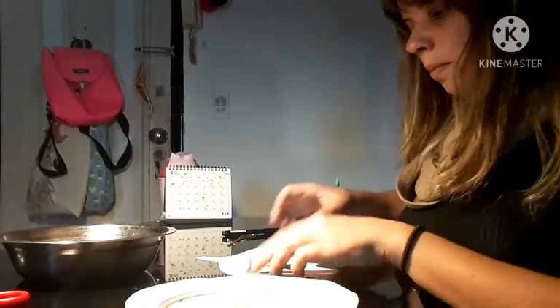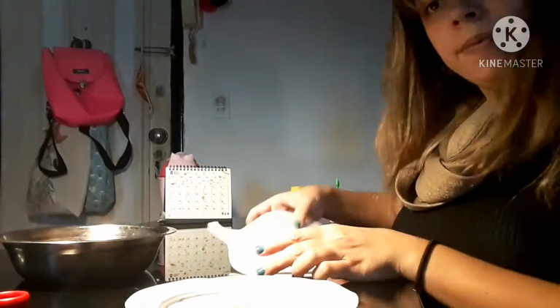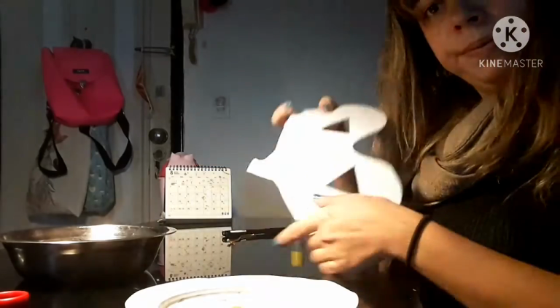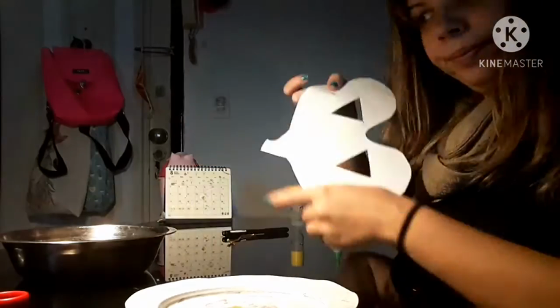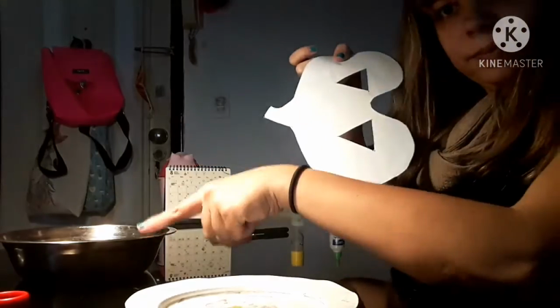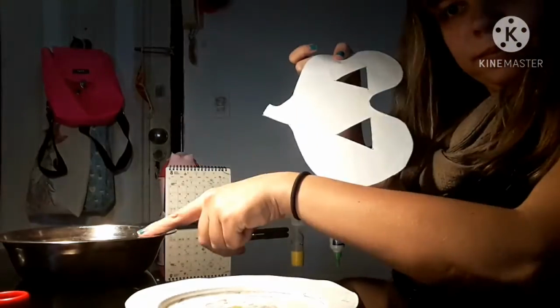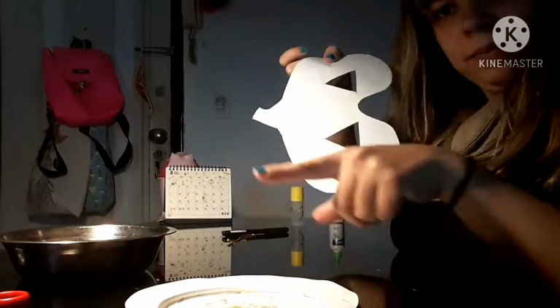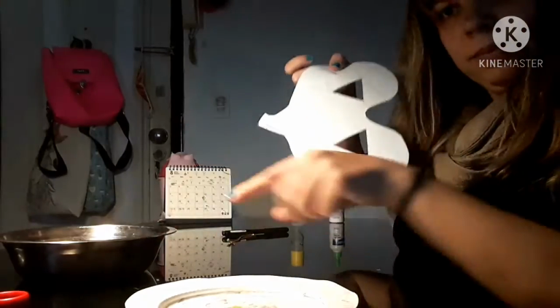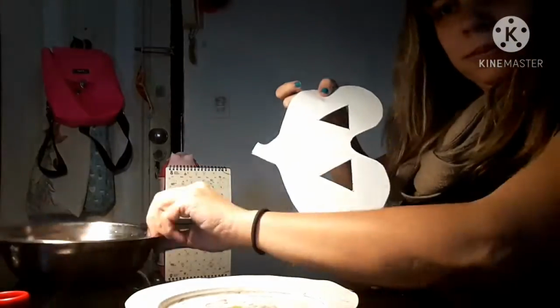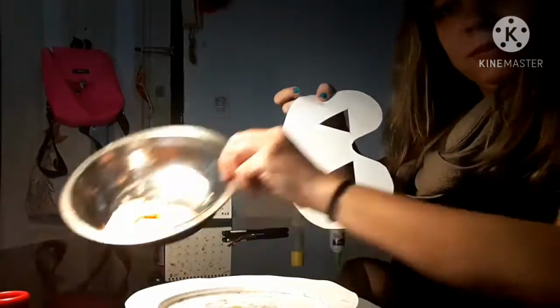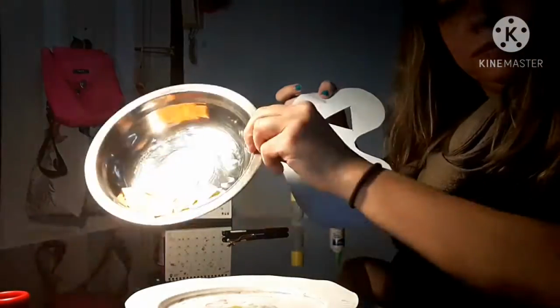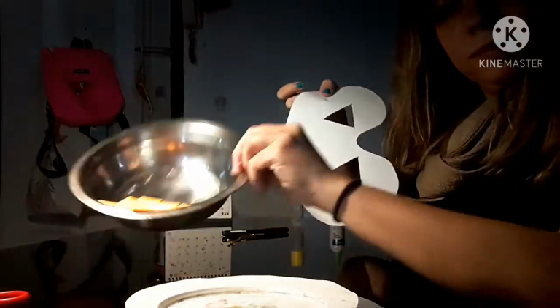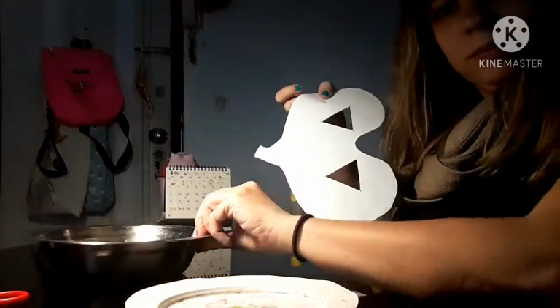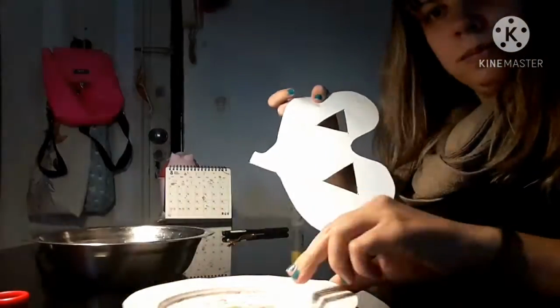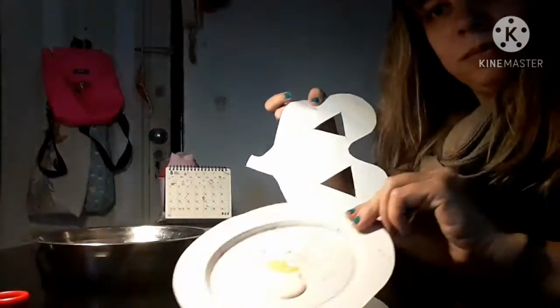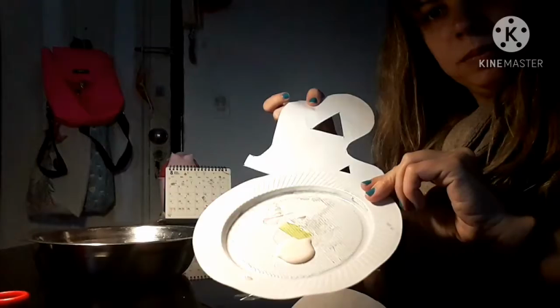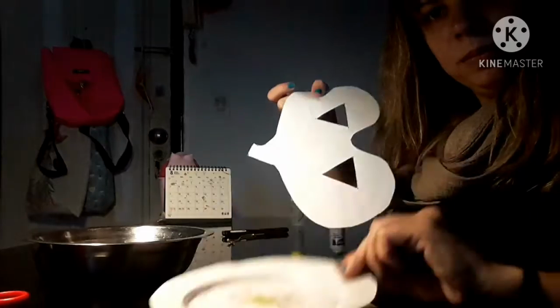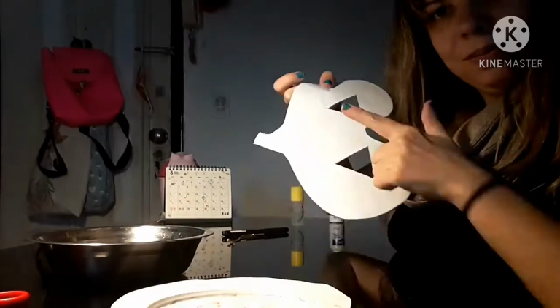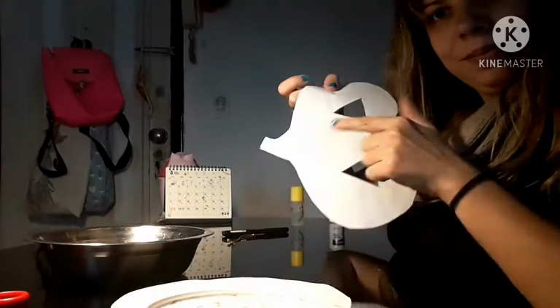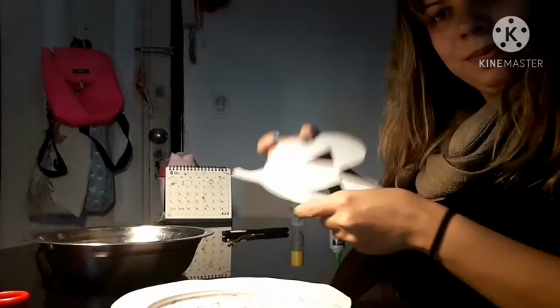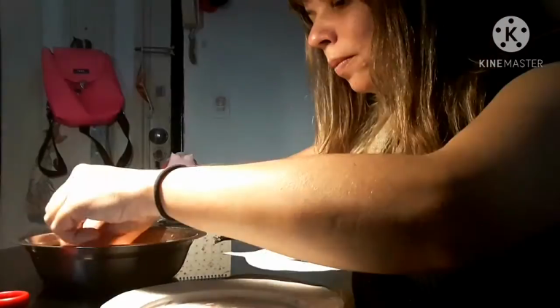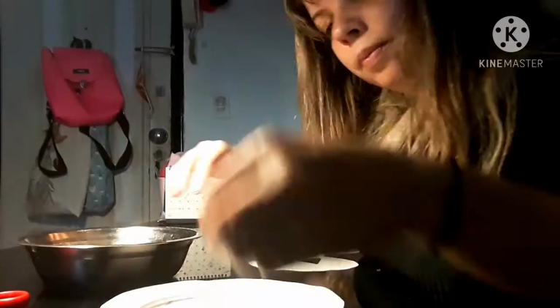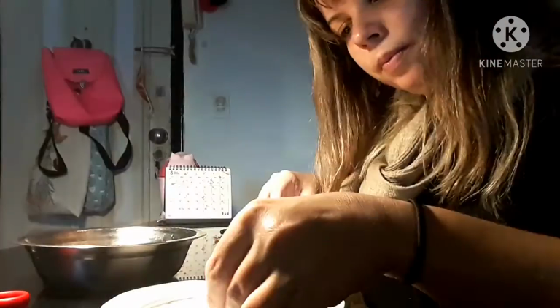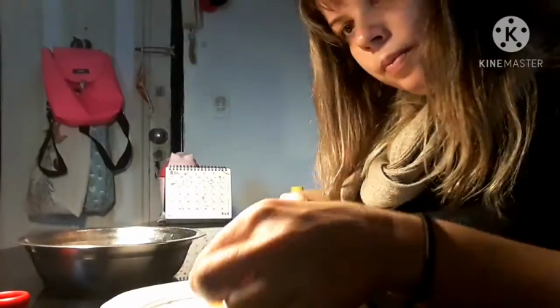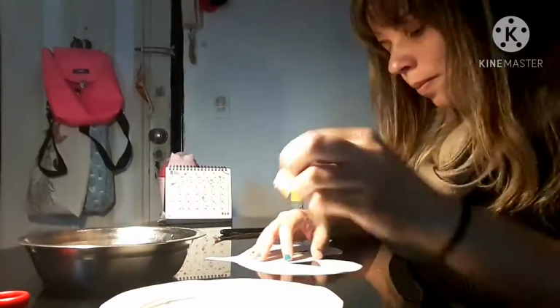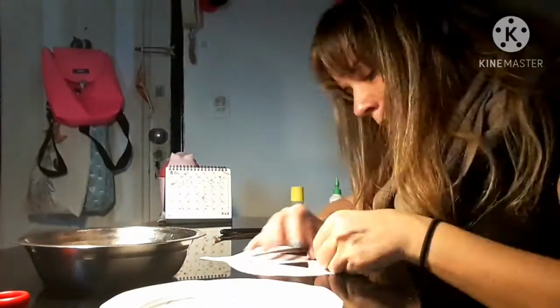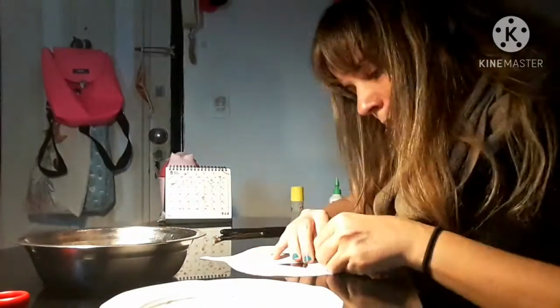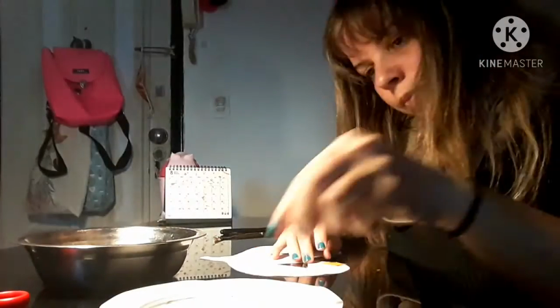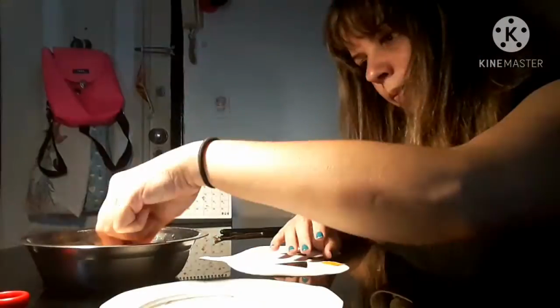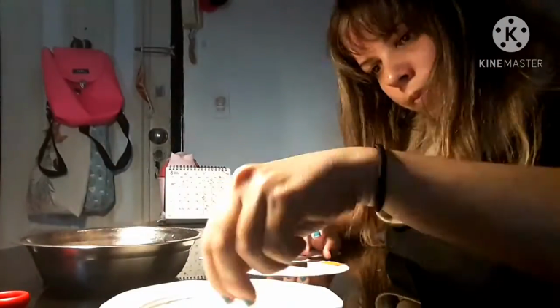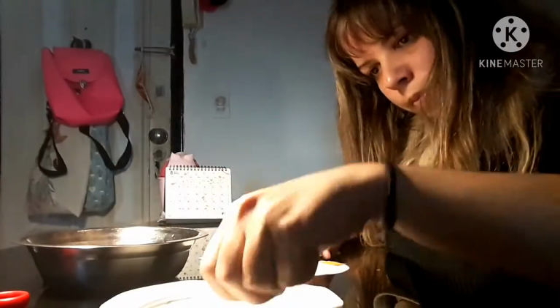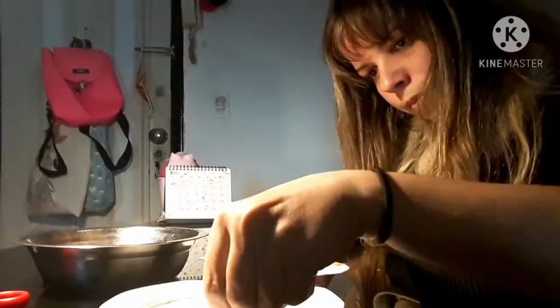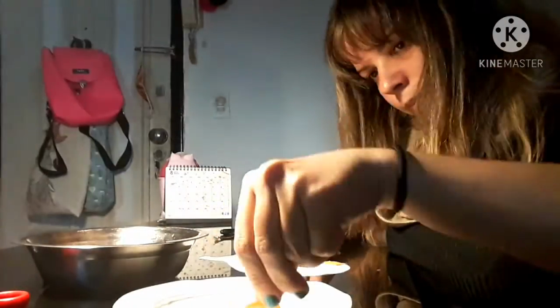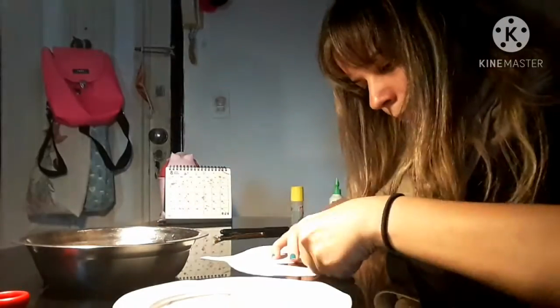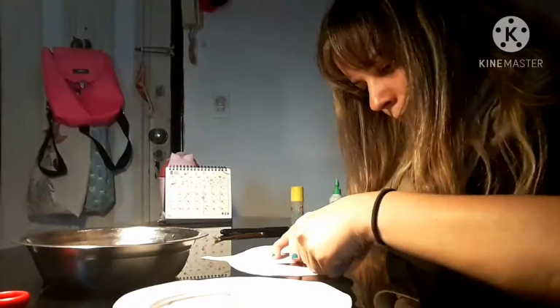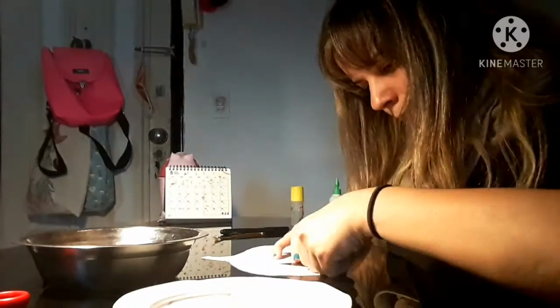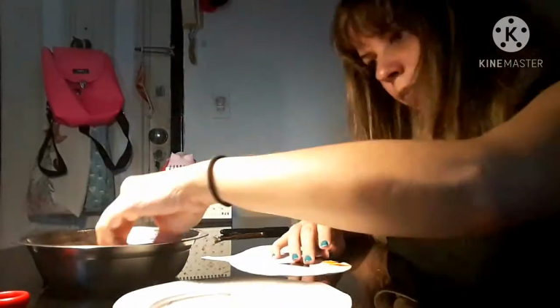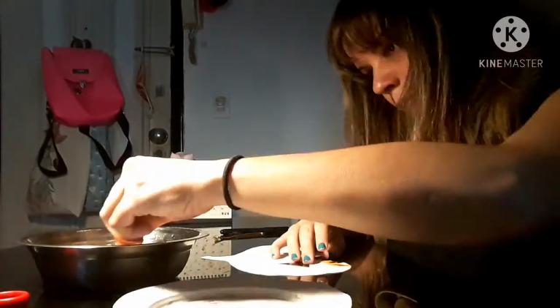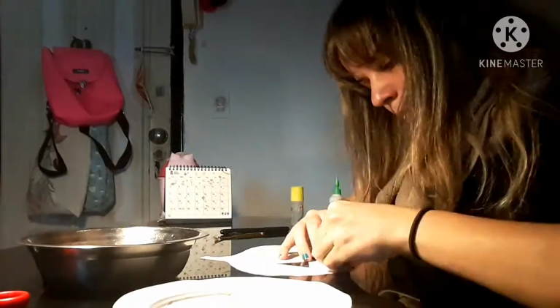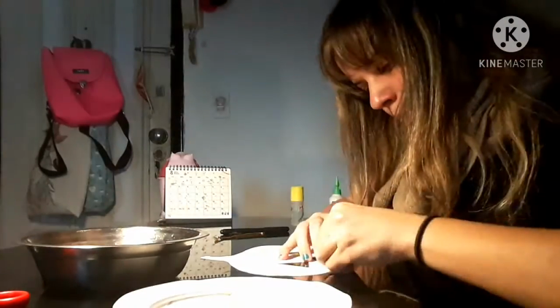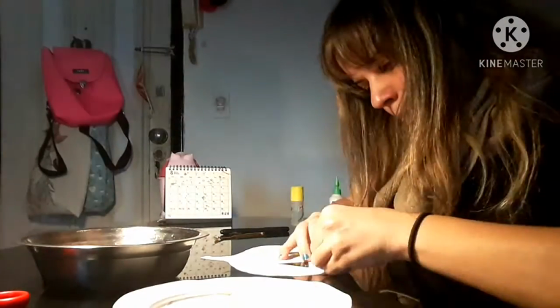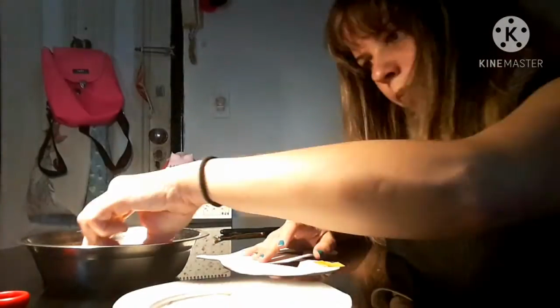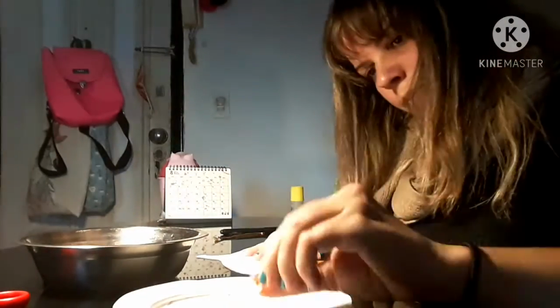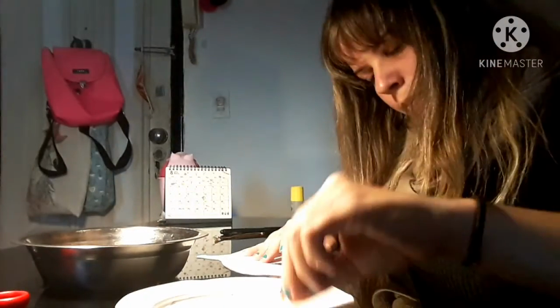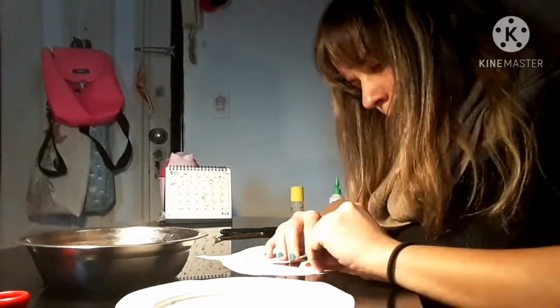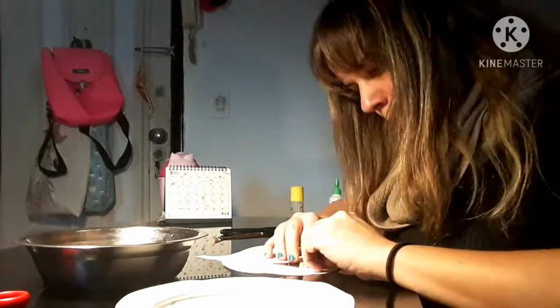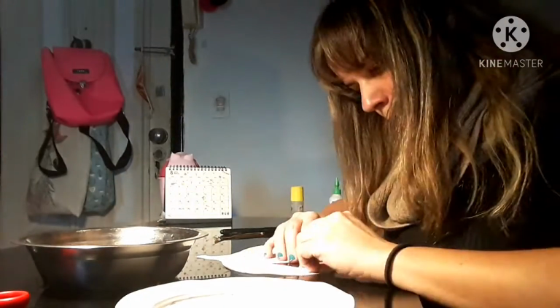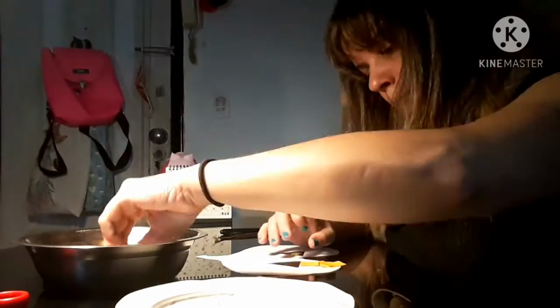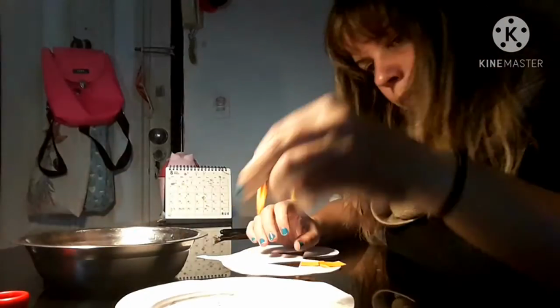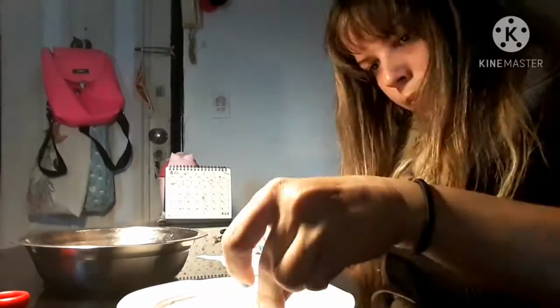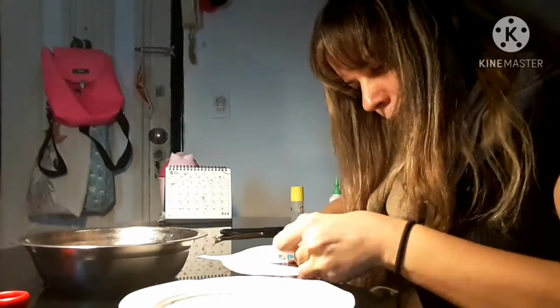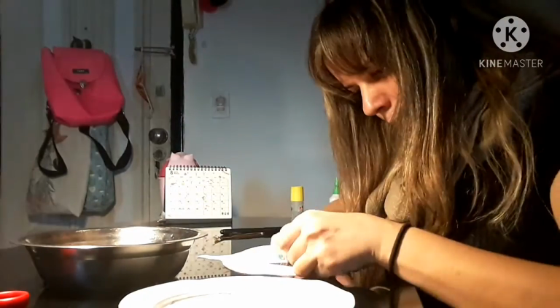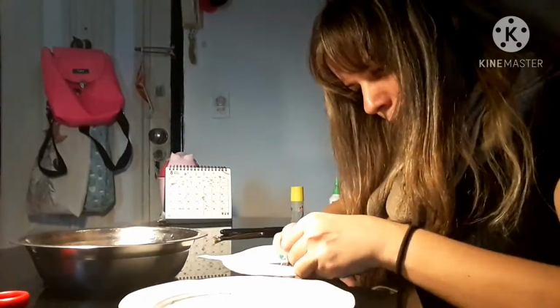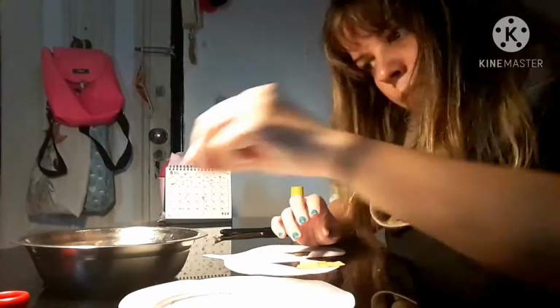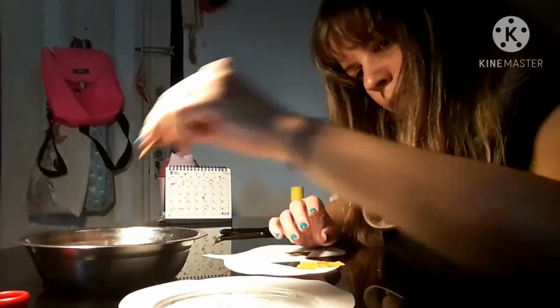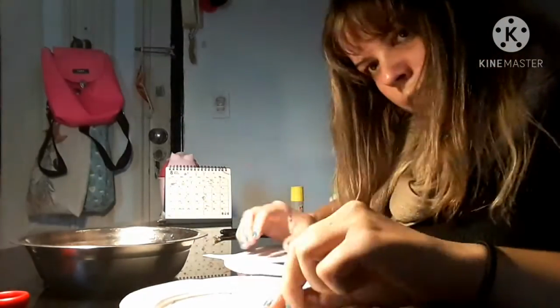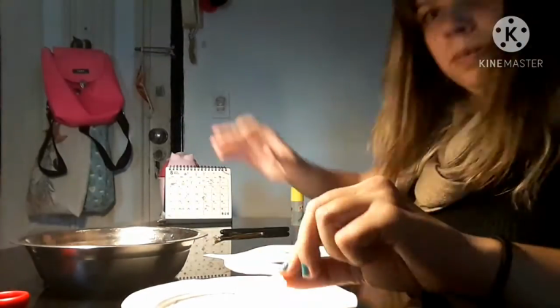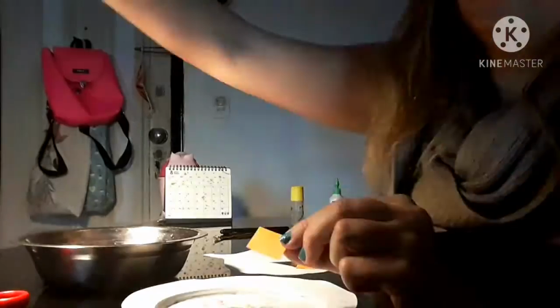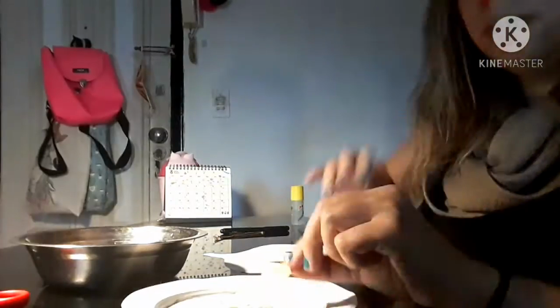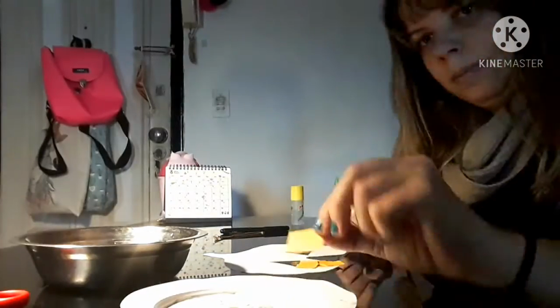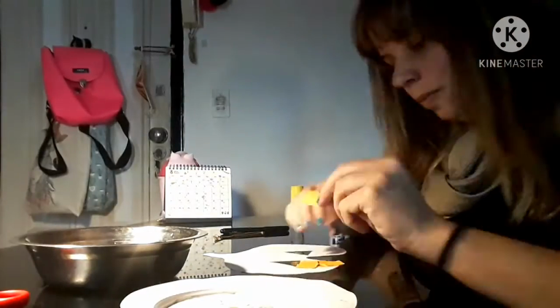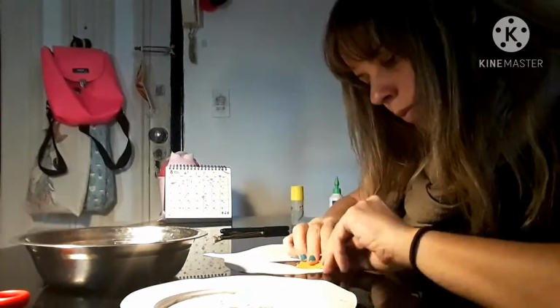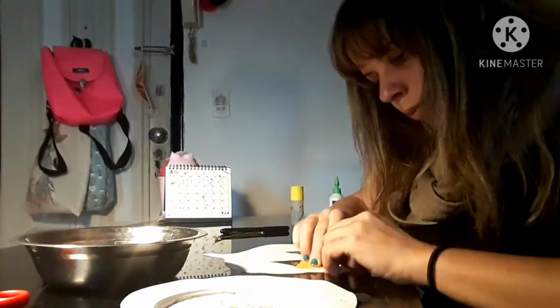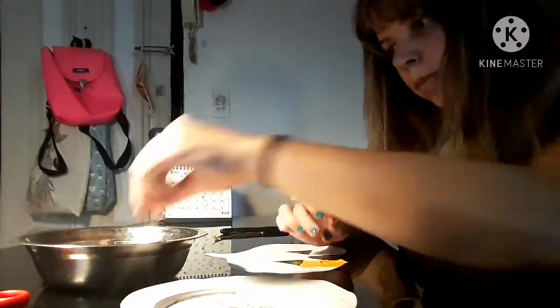Now, we're going to glue the squares into the silhouette of the mask.